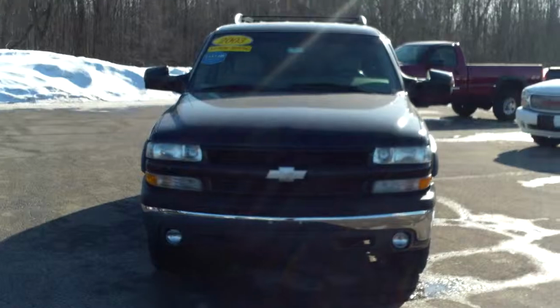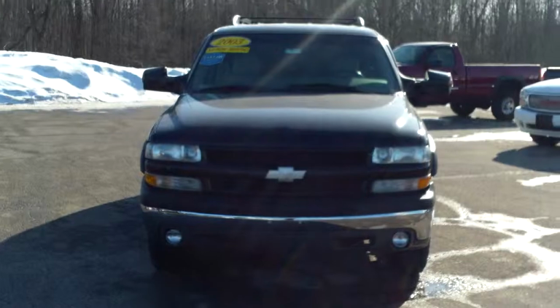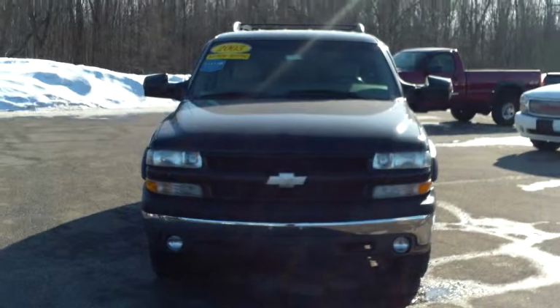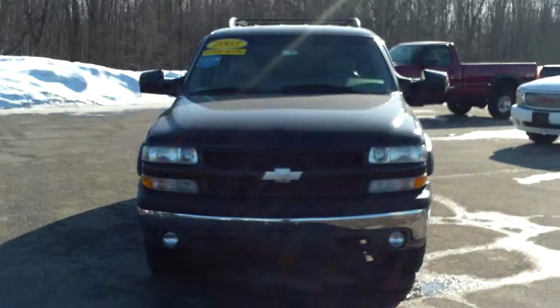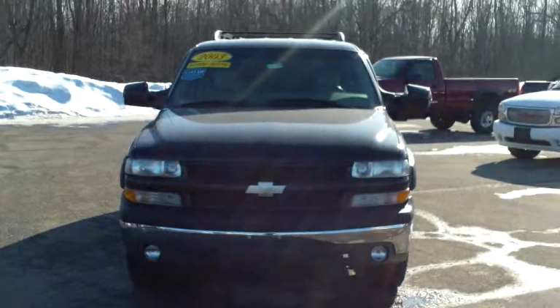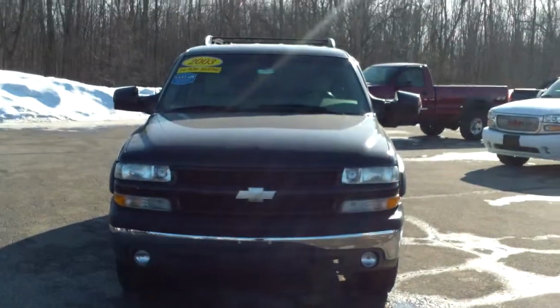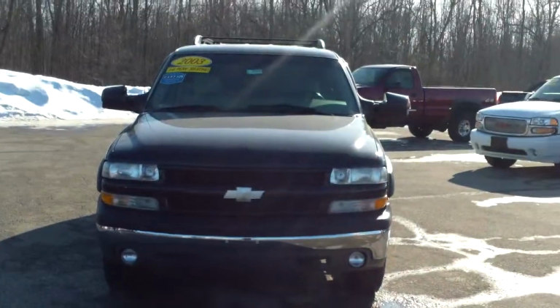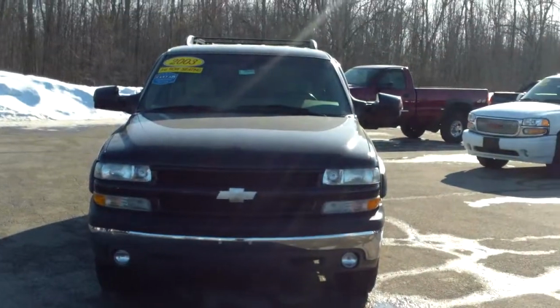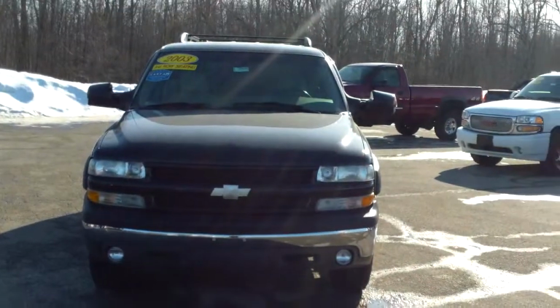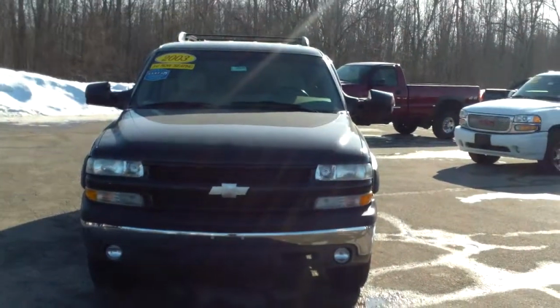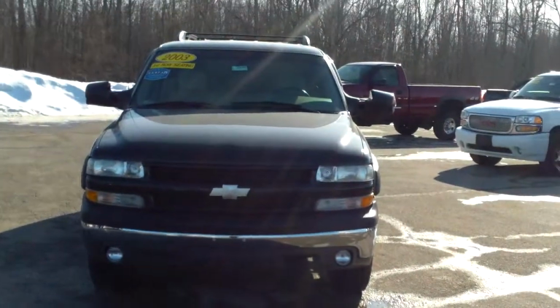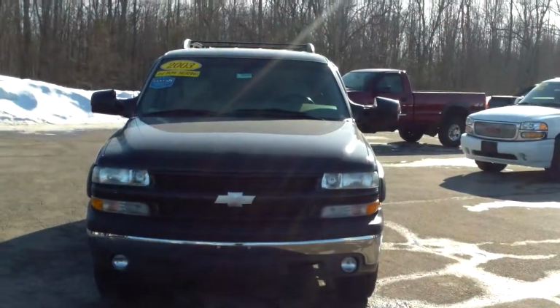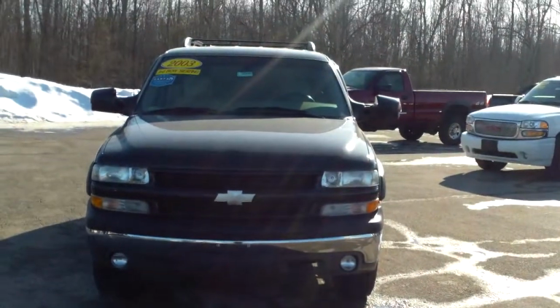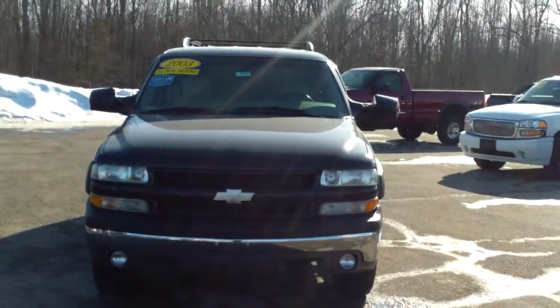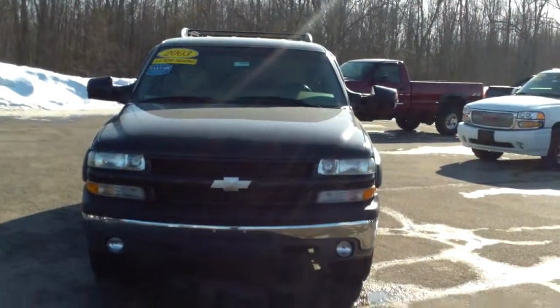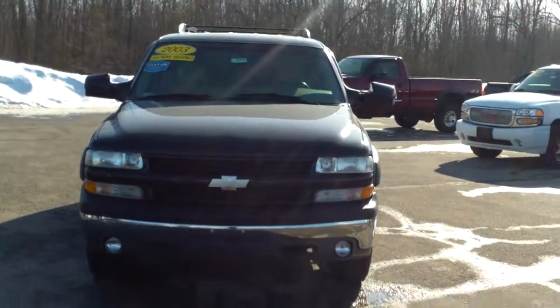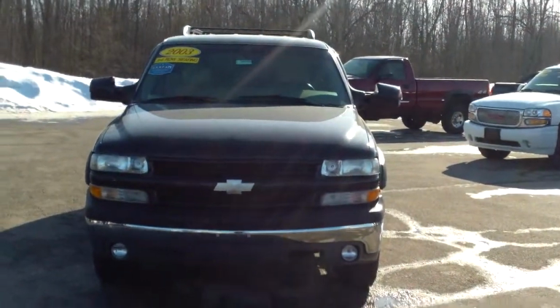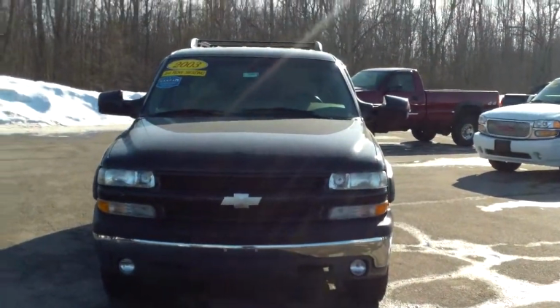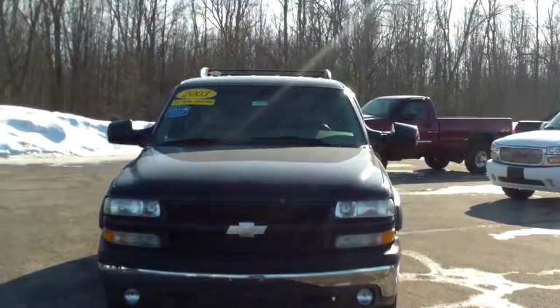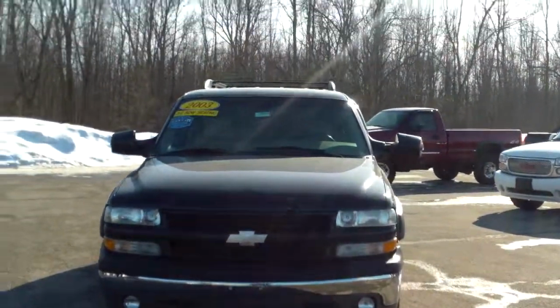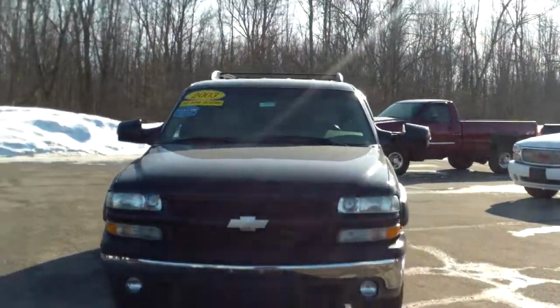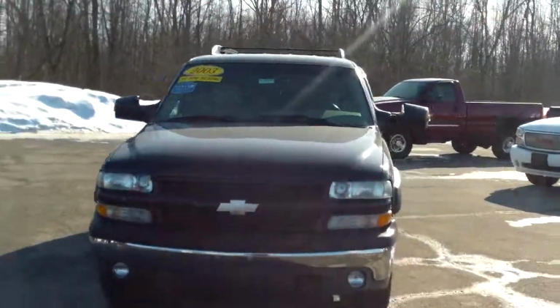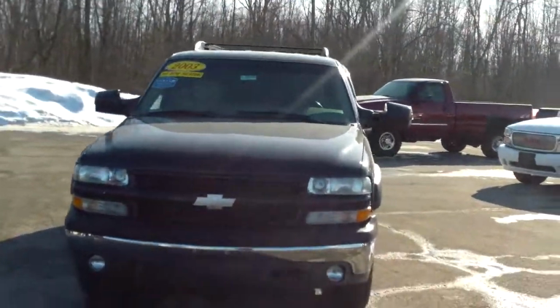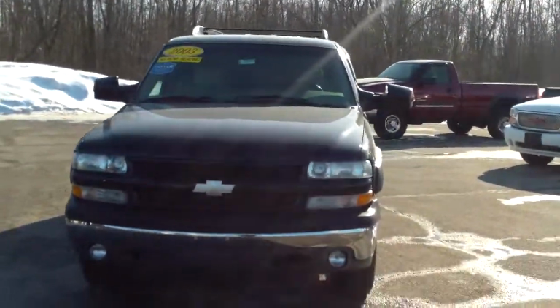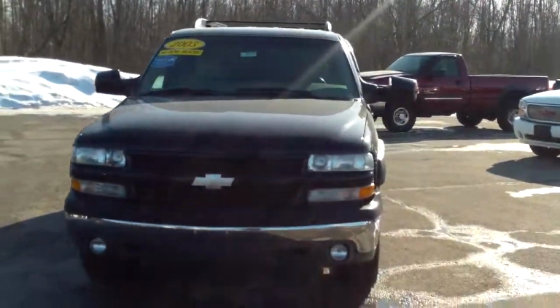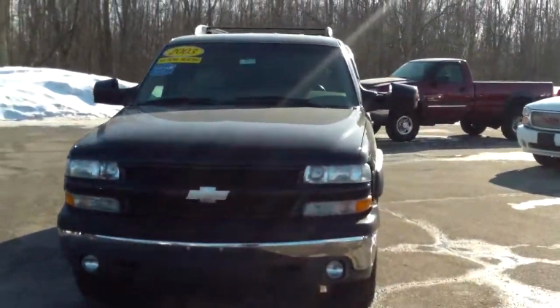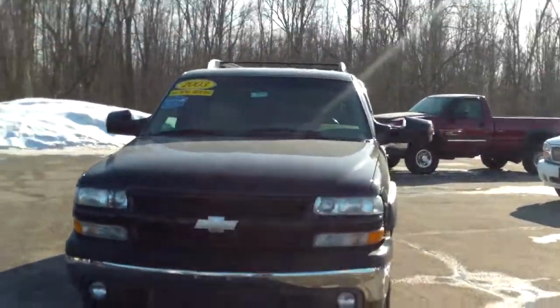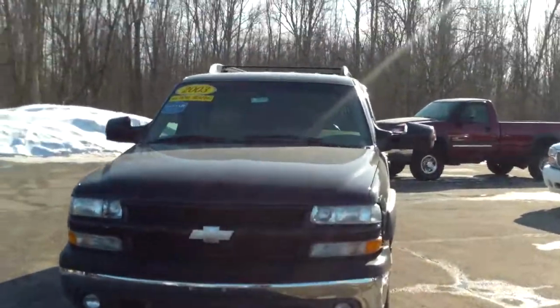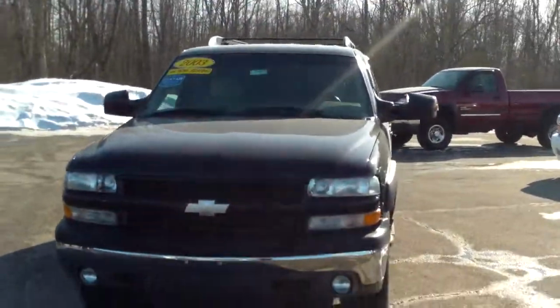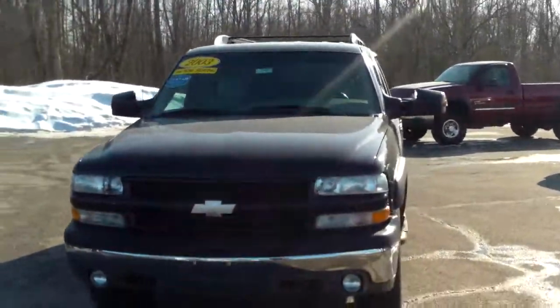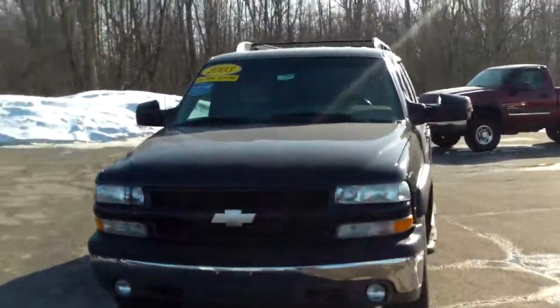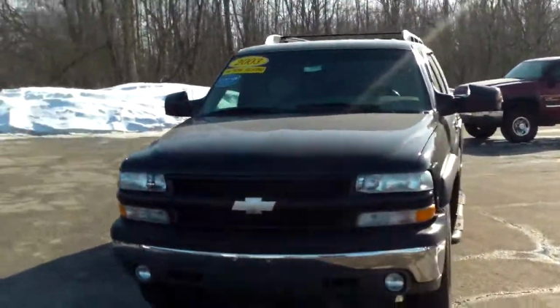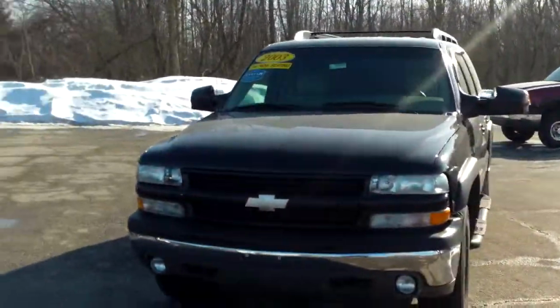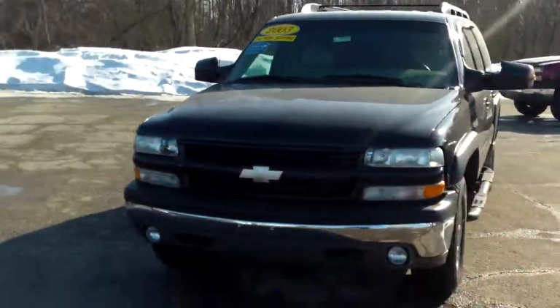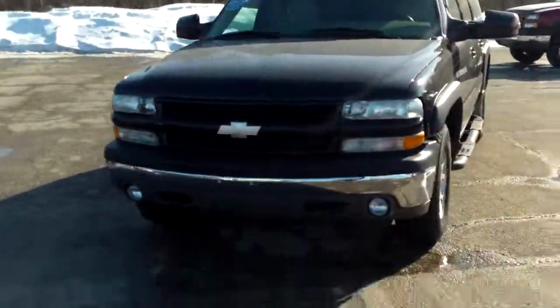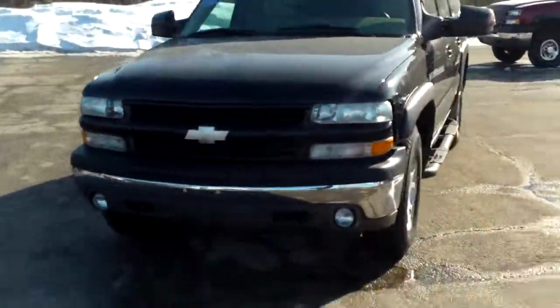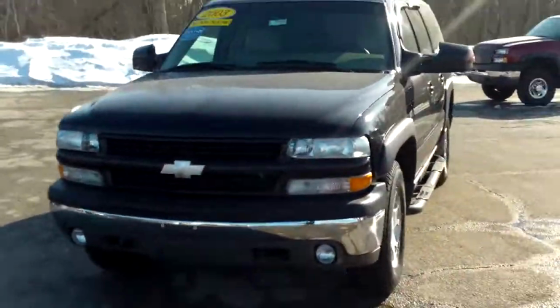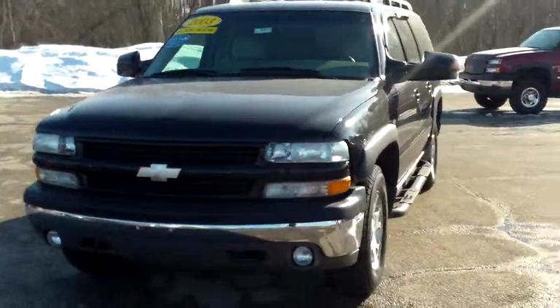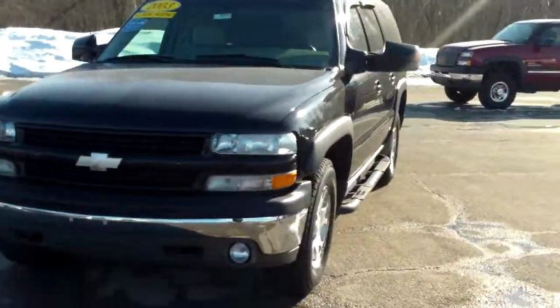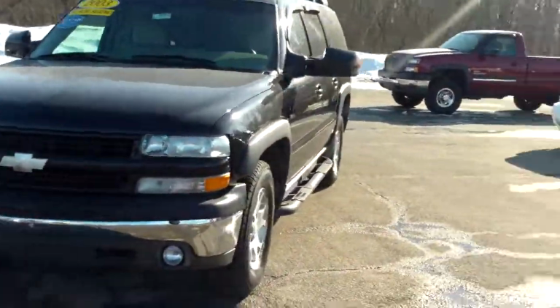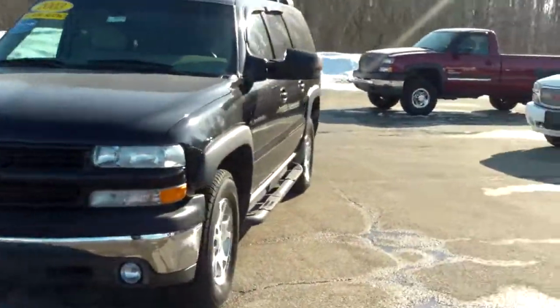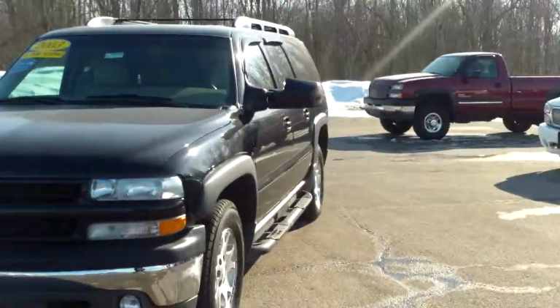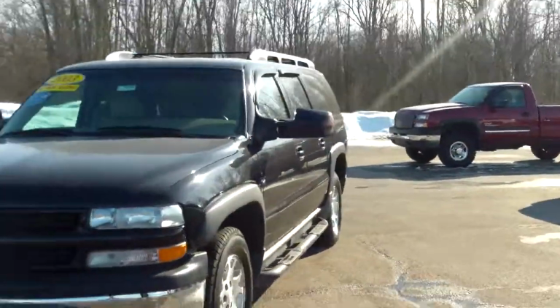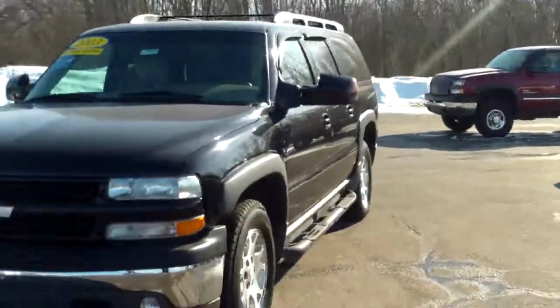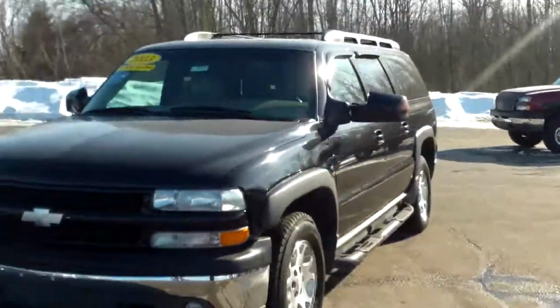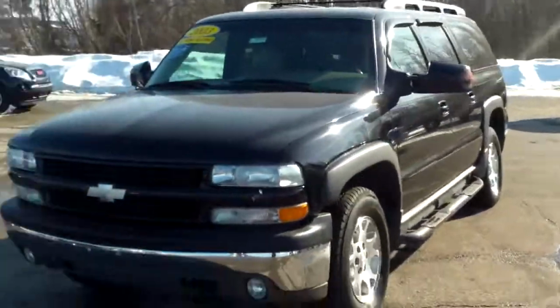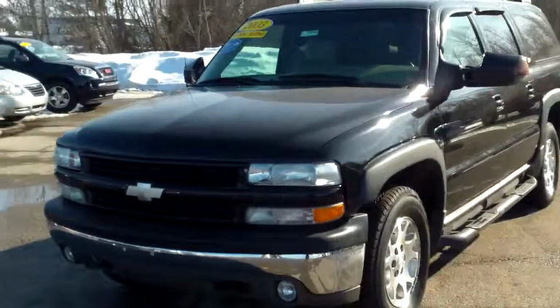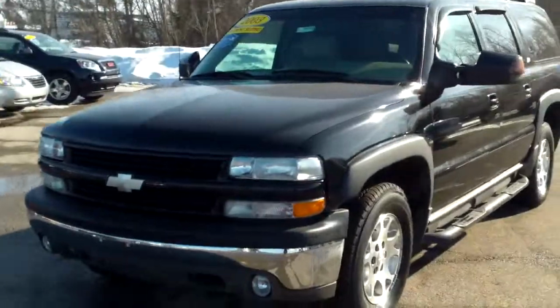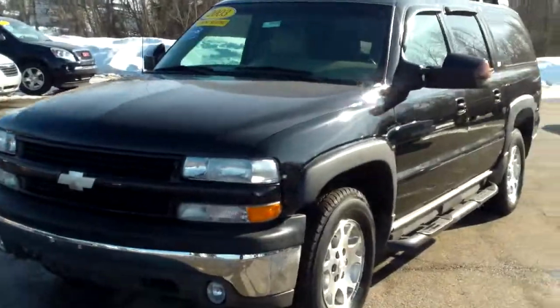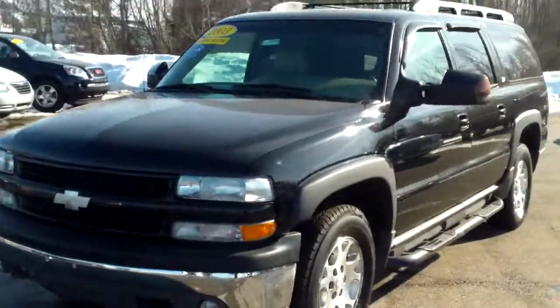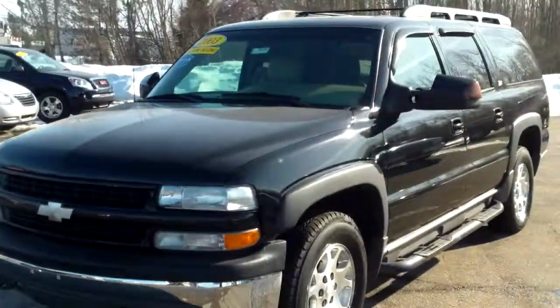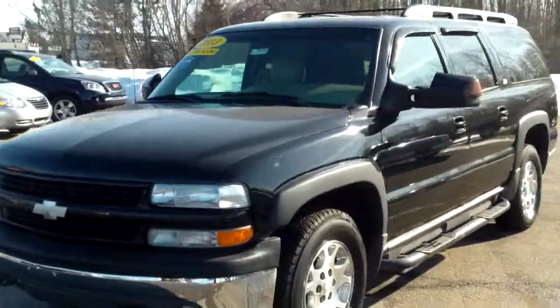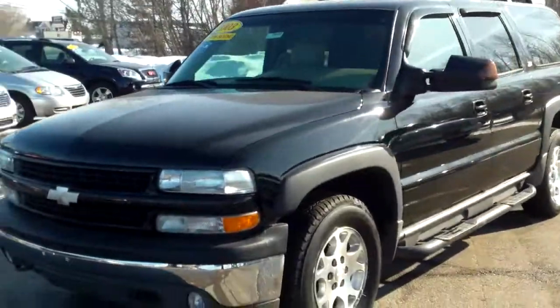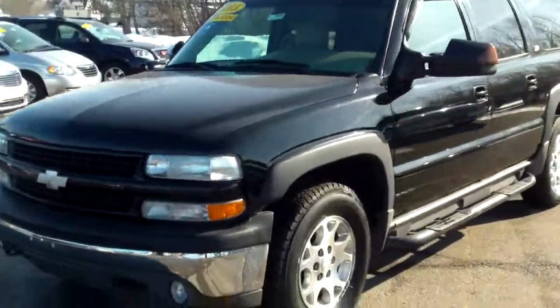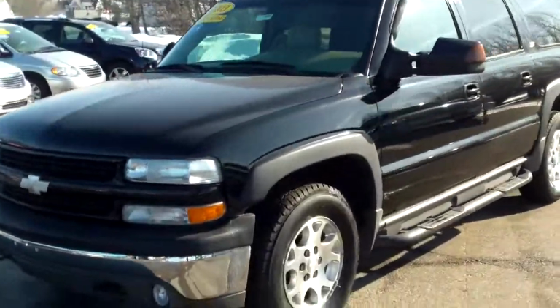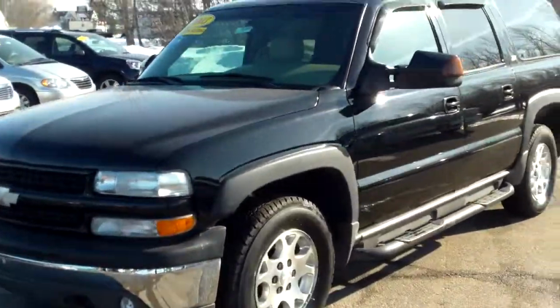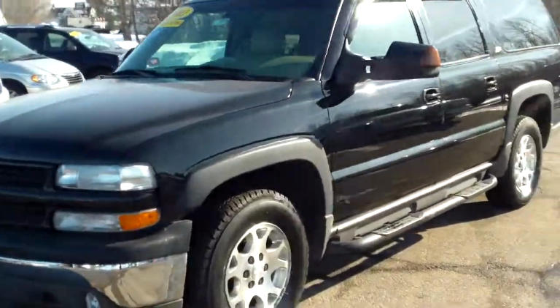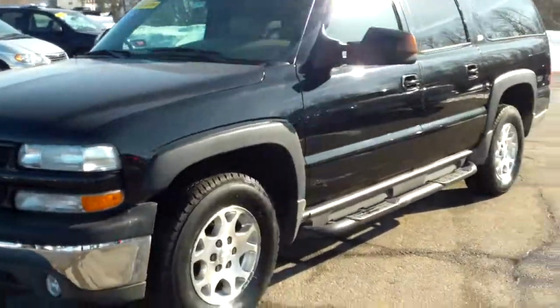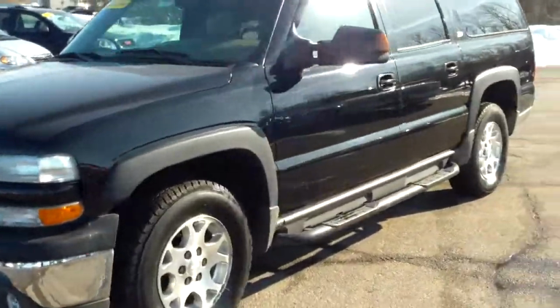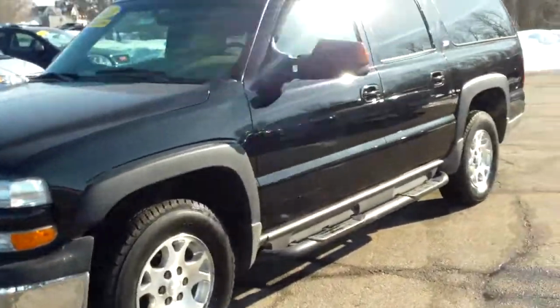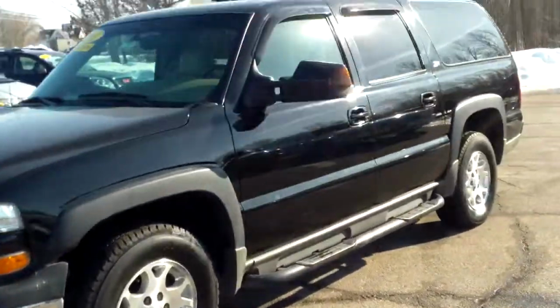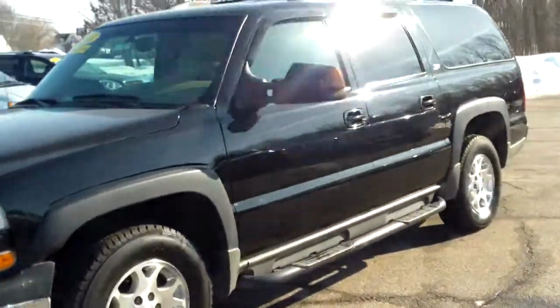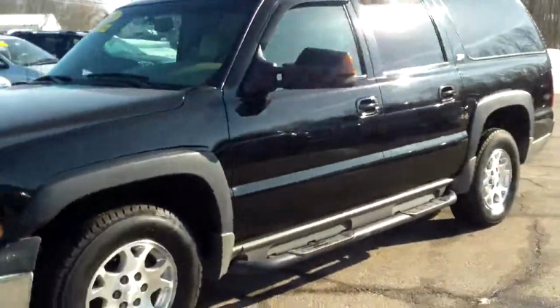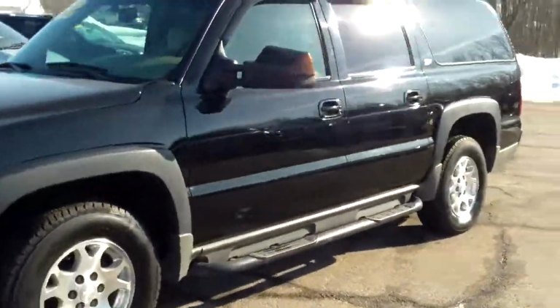Hi Larry, Norm from Schaefer Chevrolet here with our 2003 Chevrolet Suburban. Take a couple minutes to take a look at it with you.